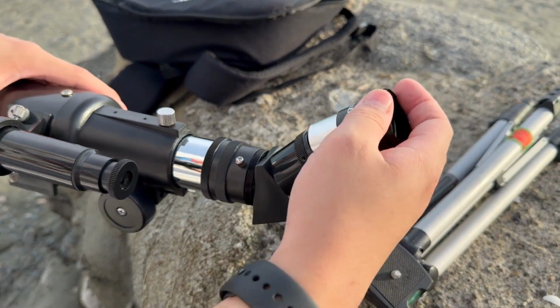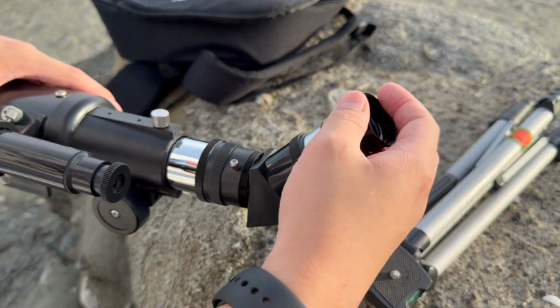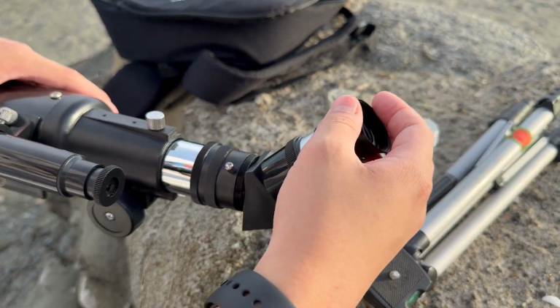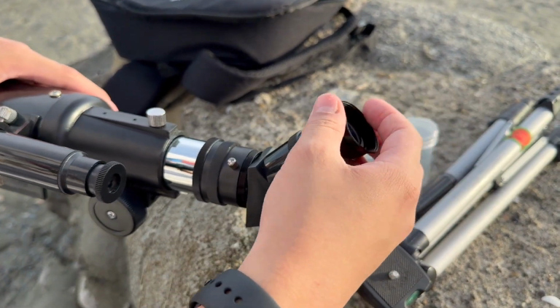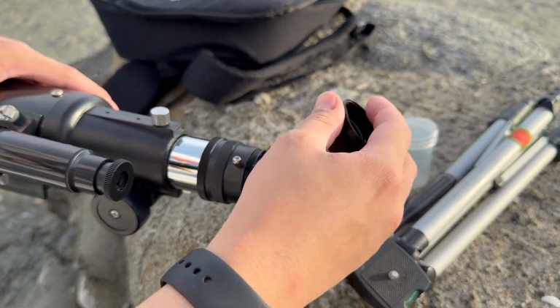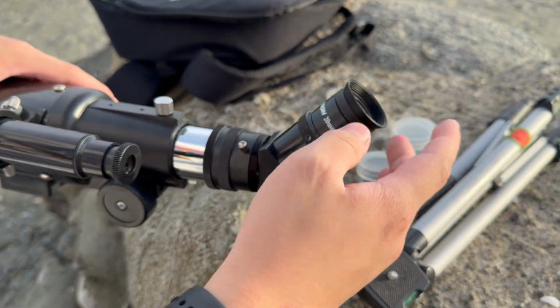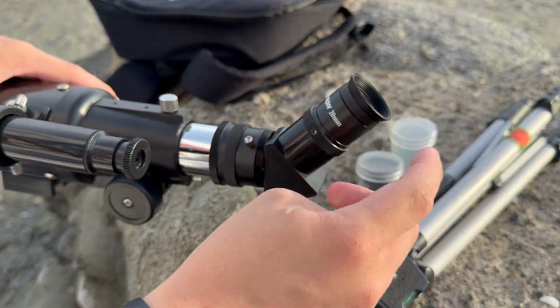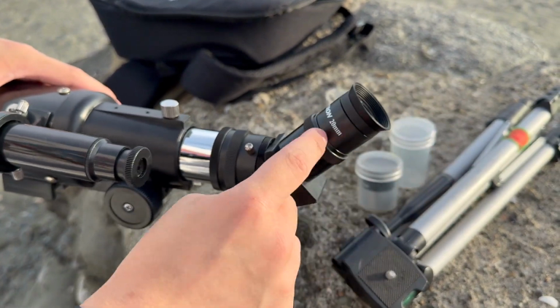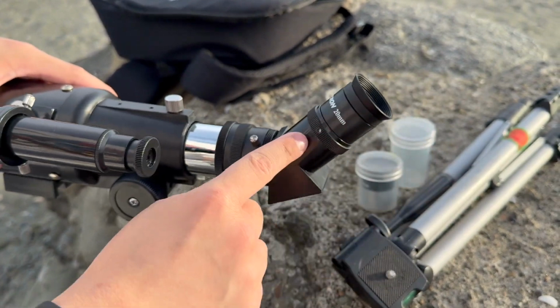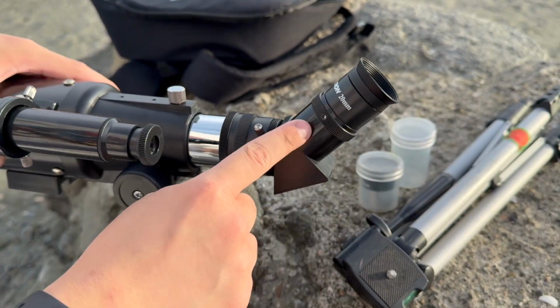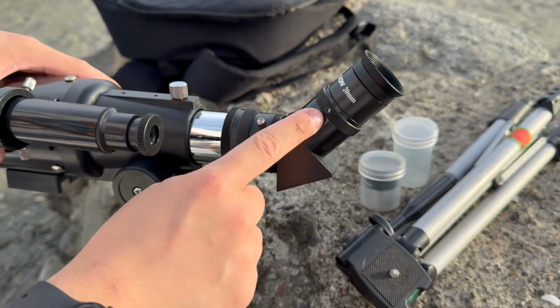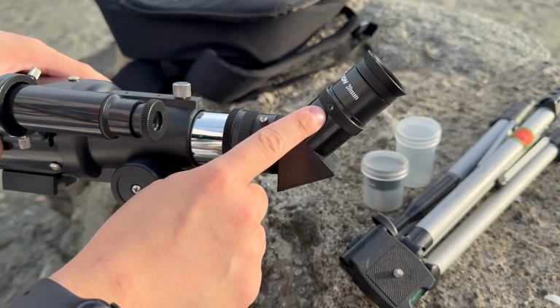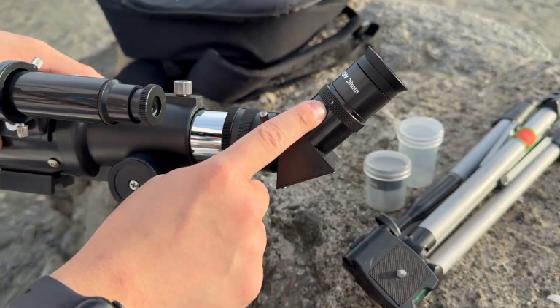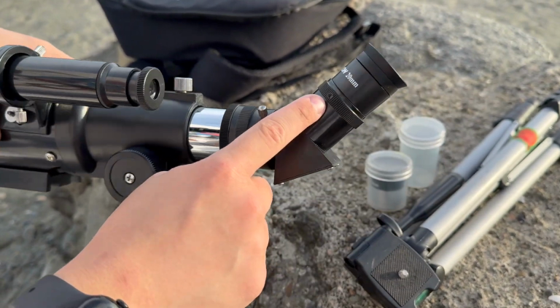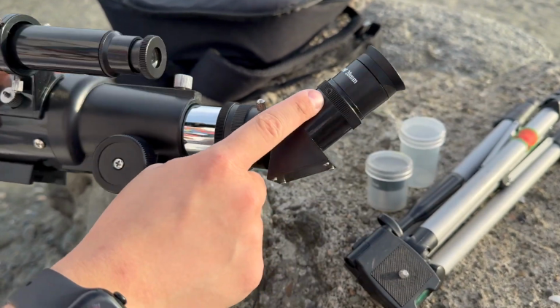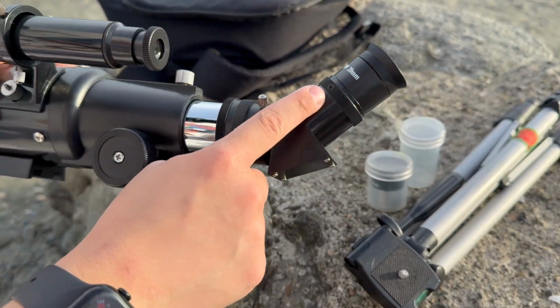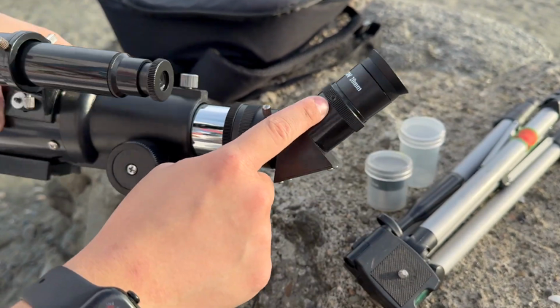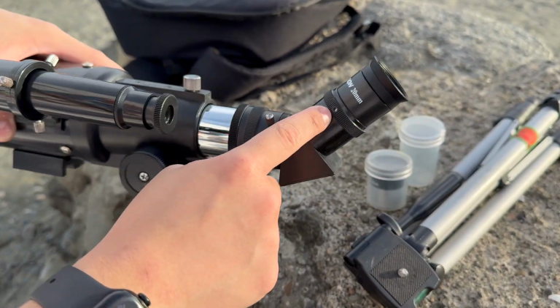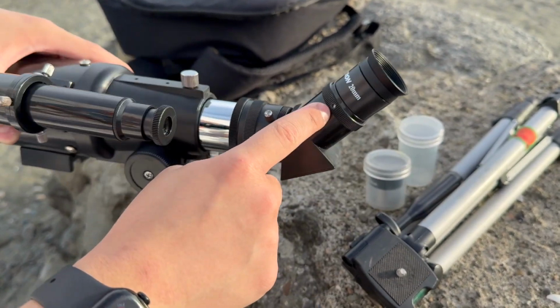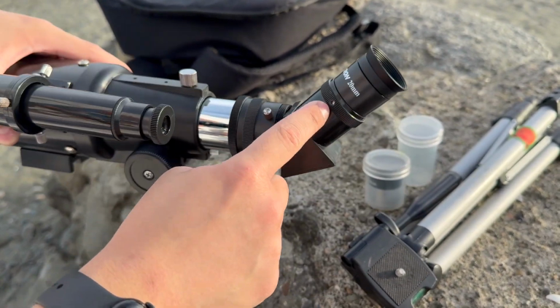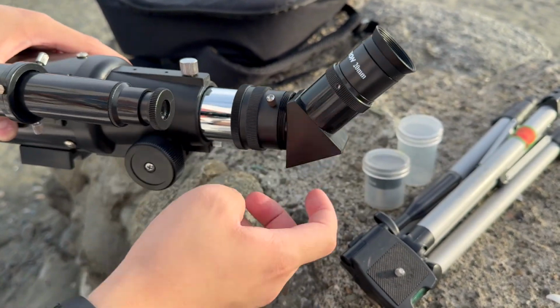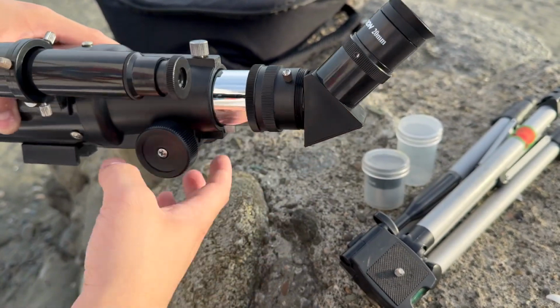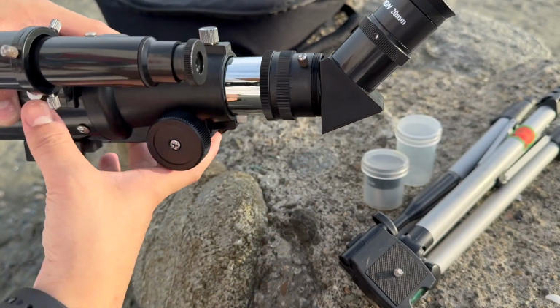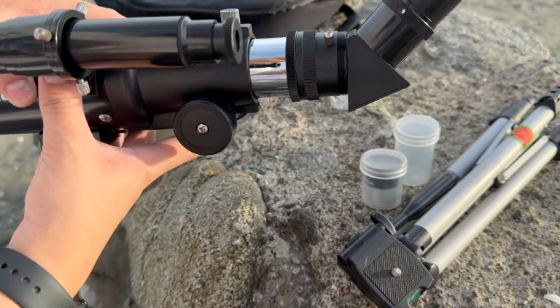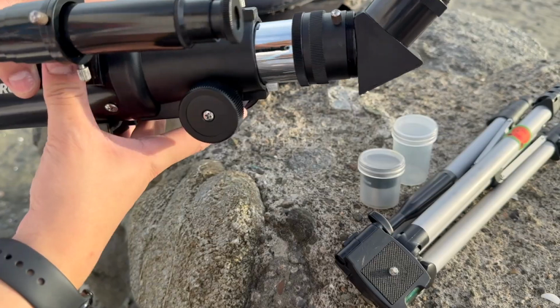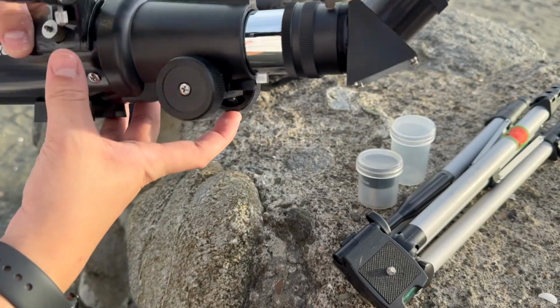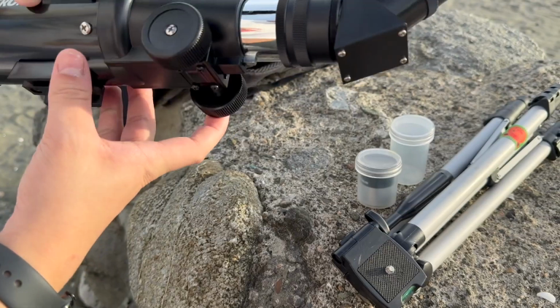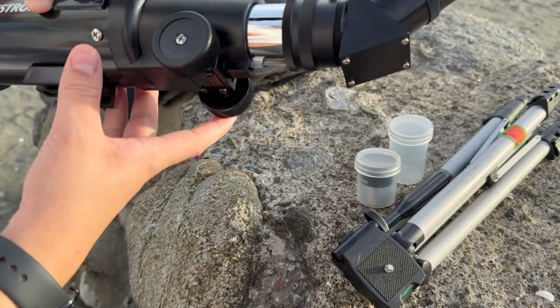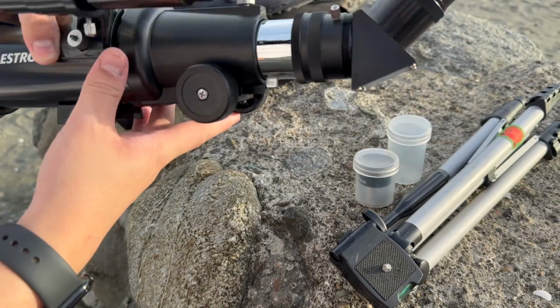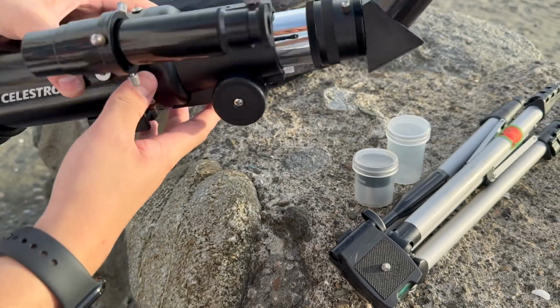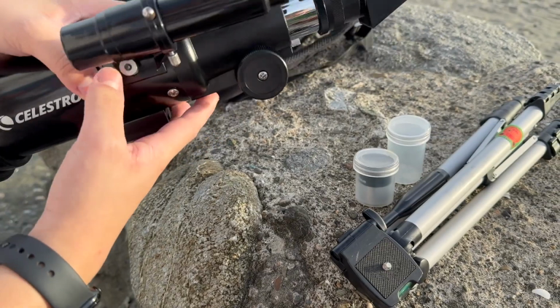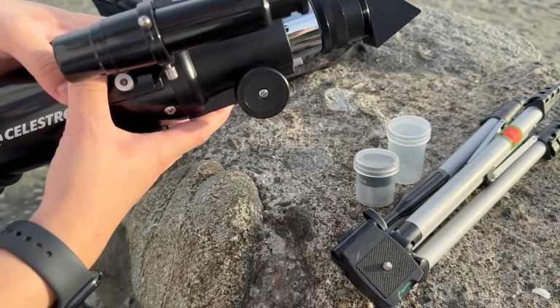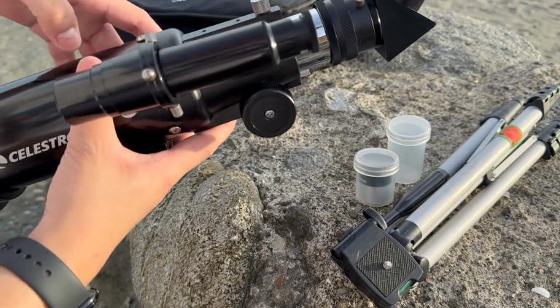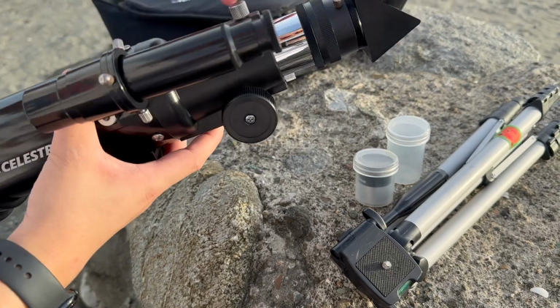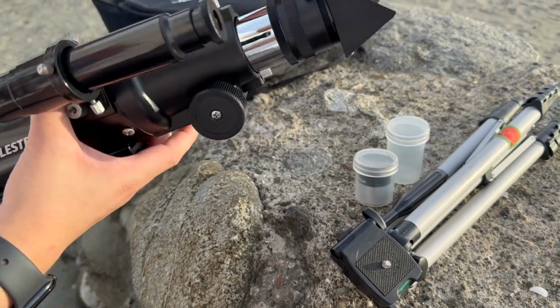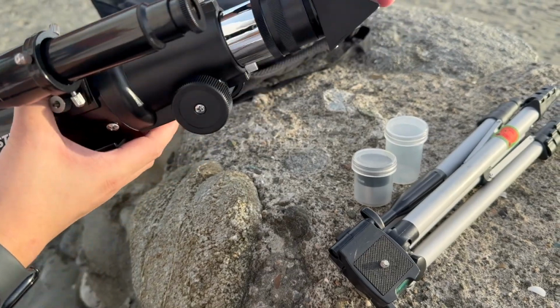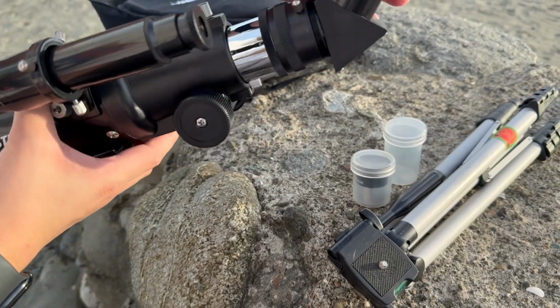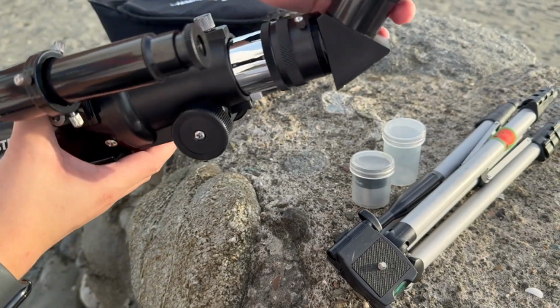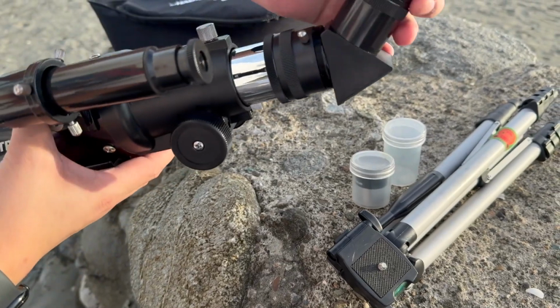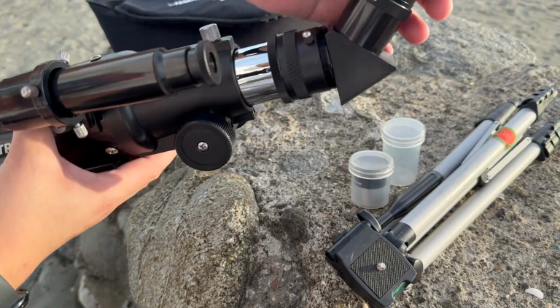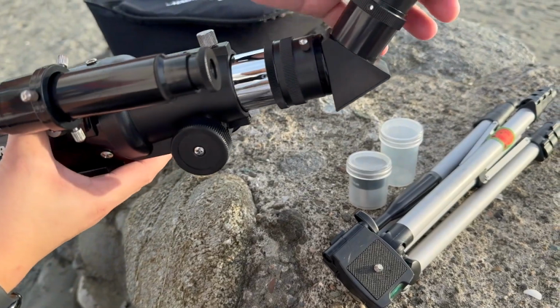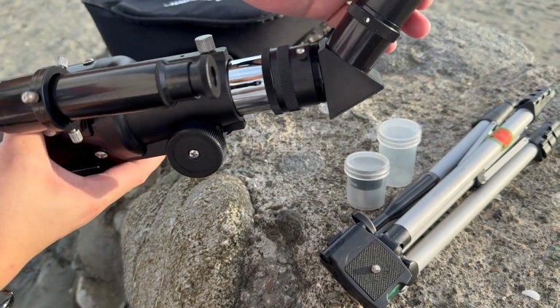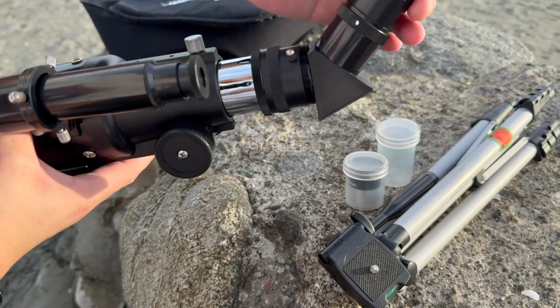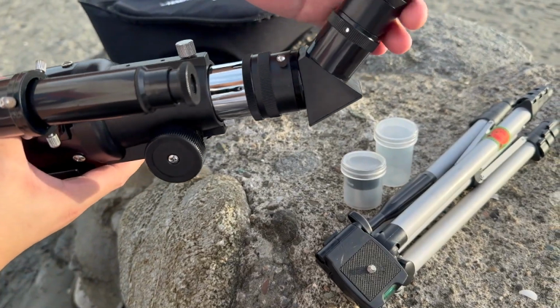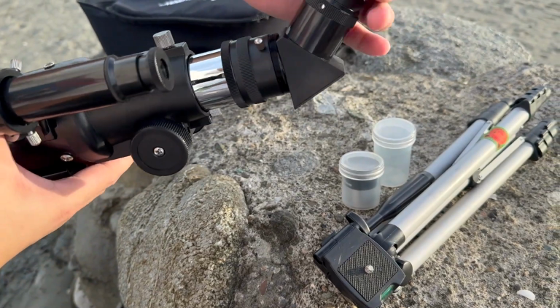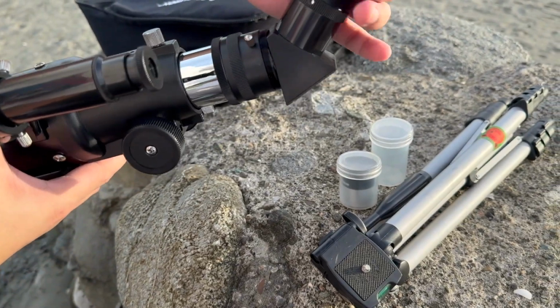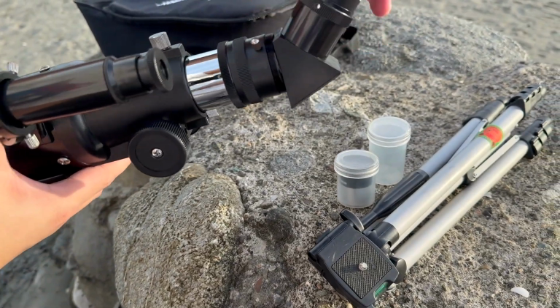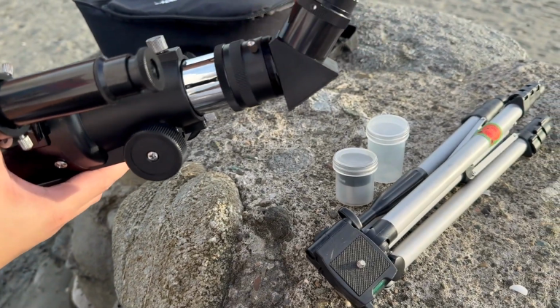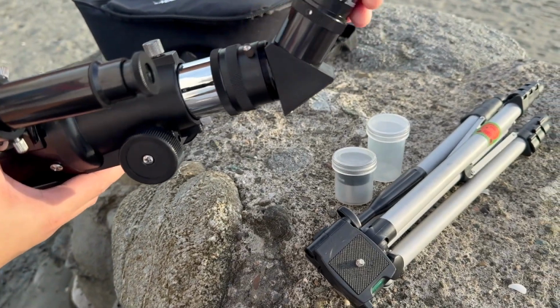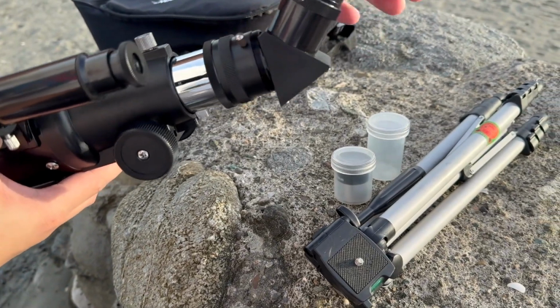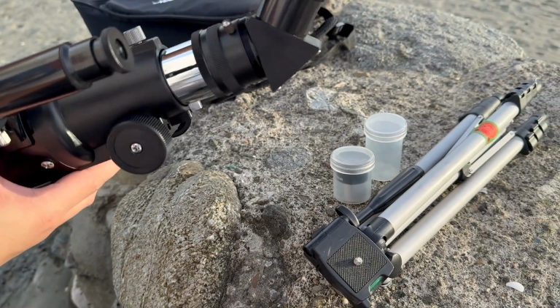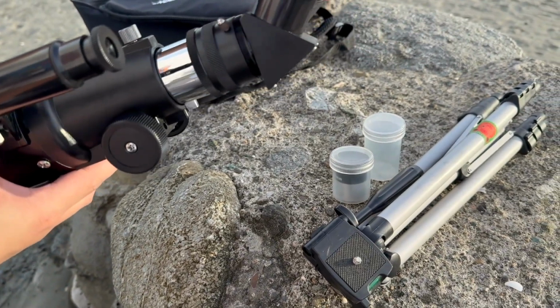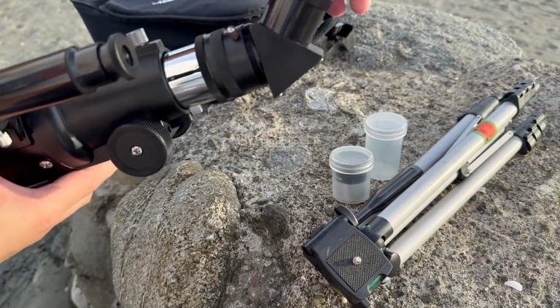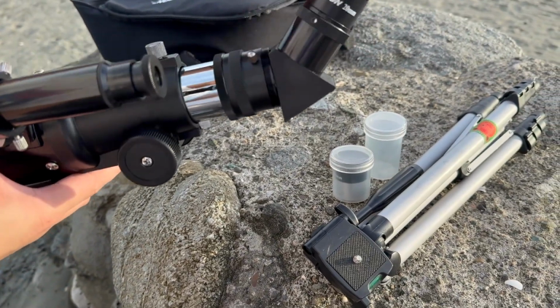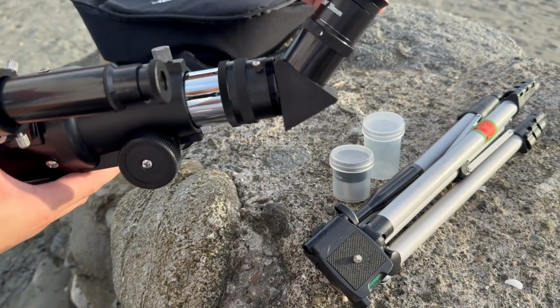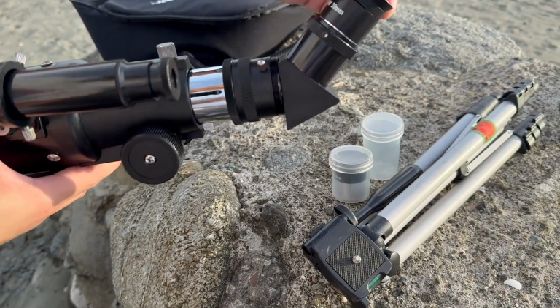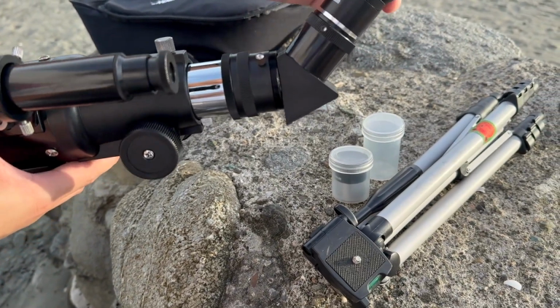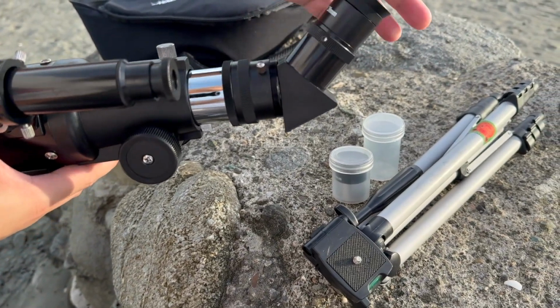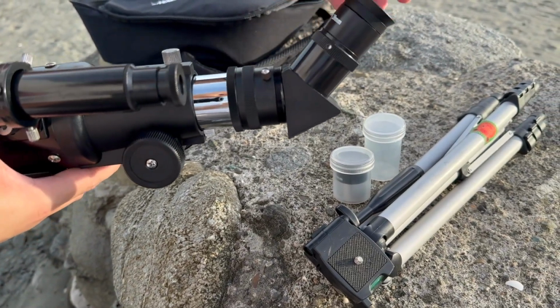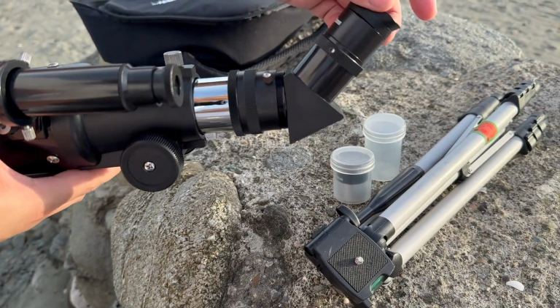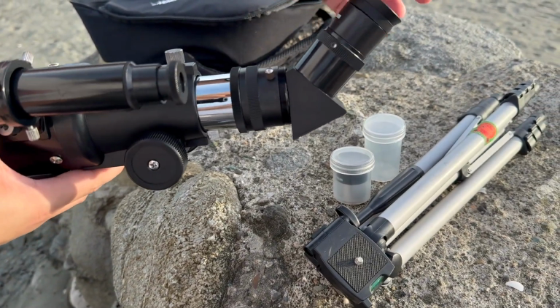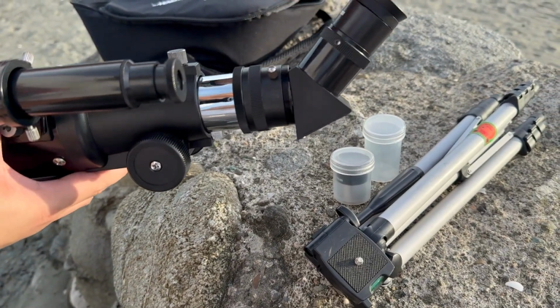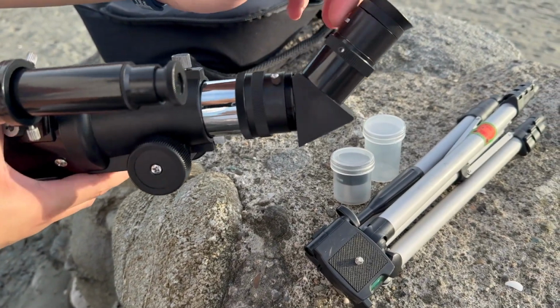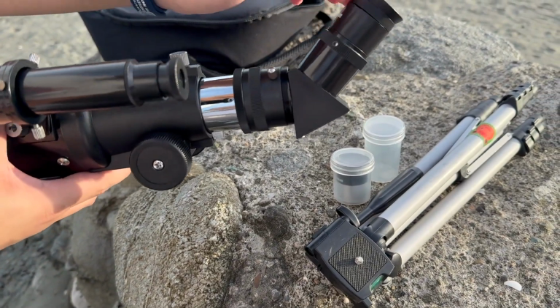I kind of lost the attachment here, but as you can see it's still pretty sturdy and doesn't seem like it's going to fall off.